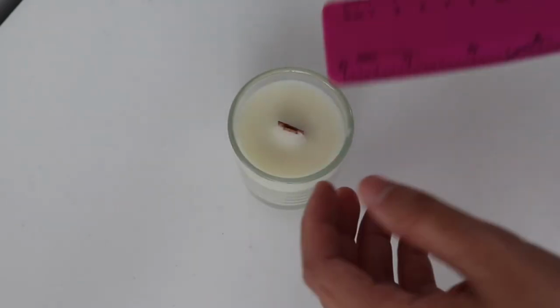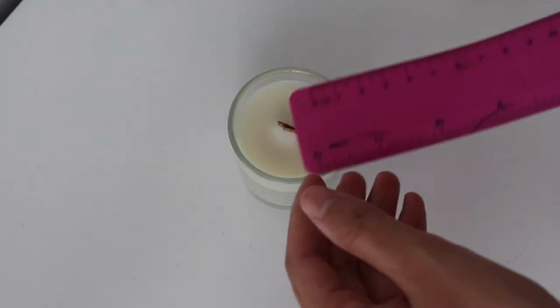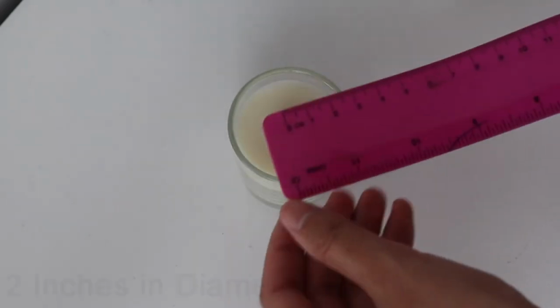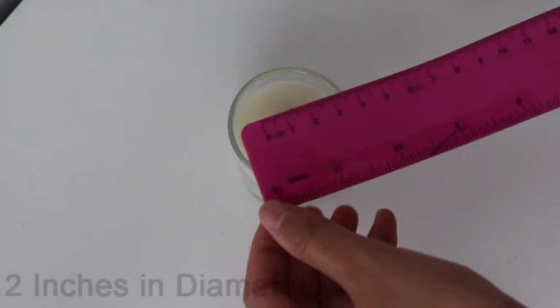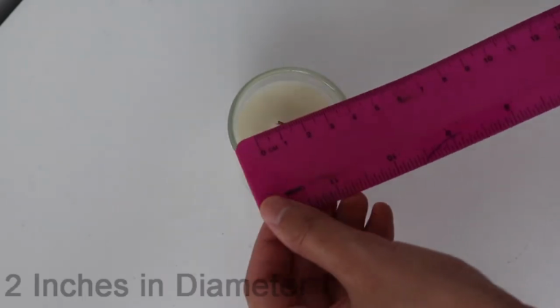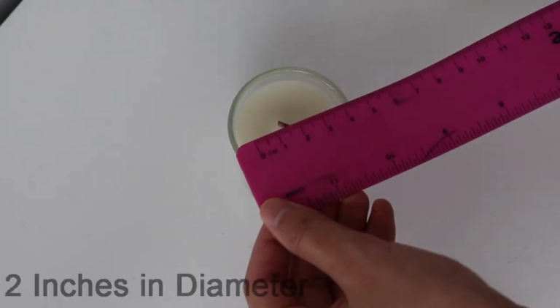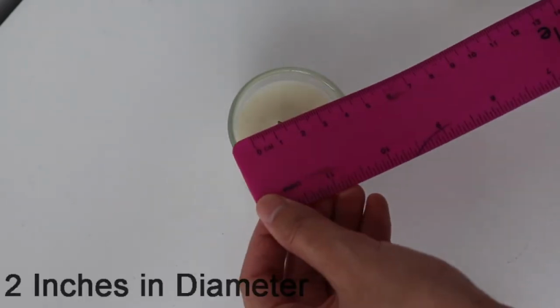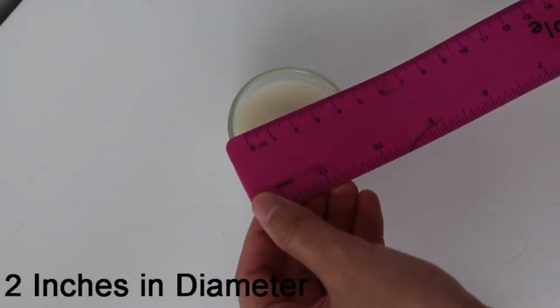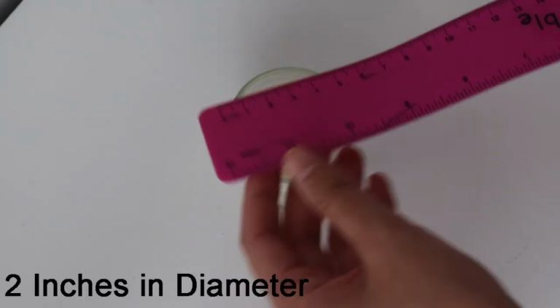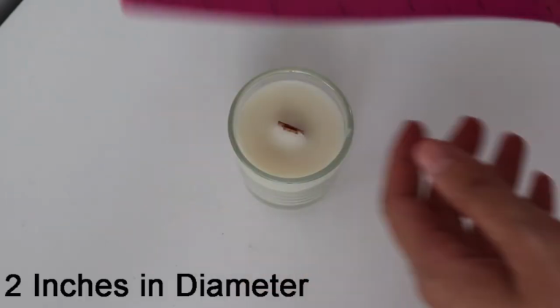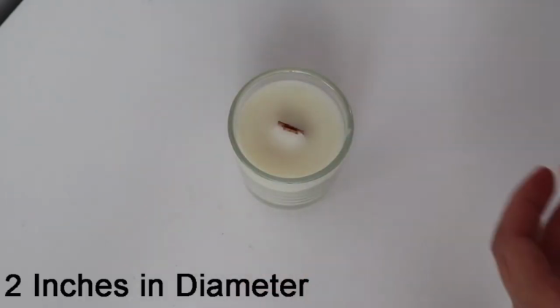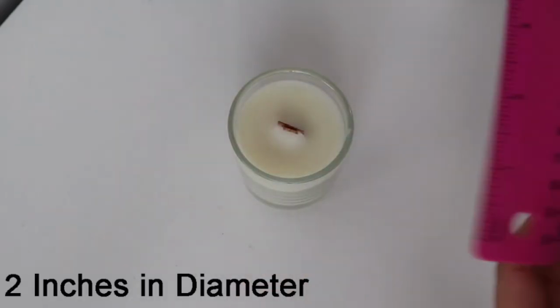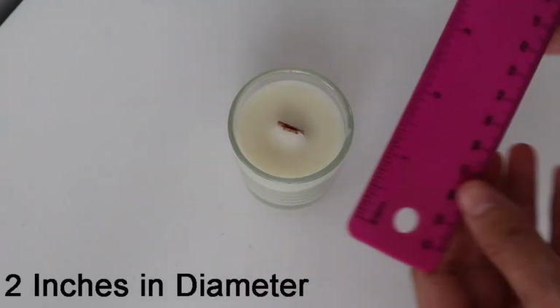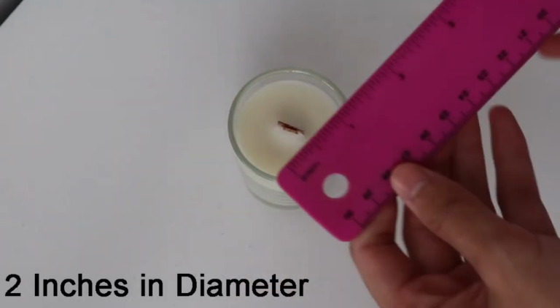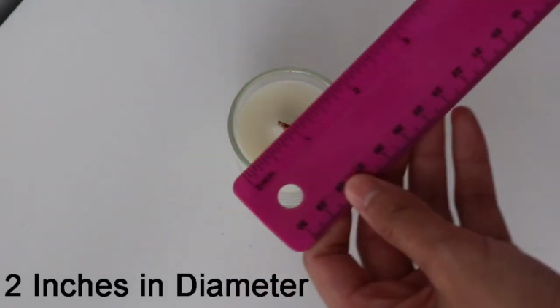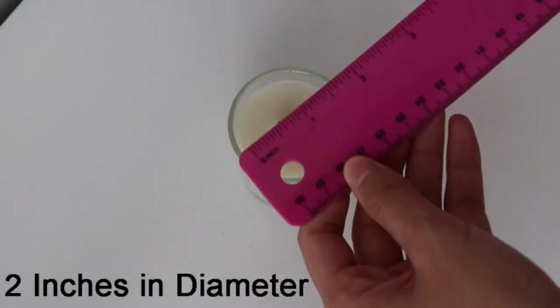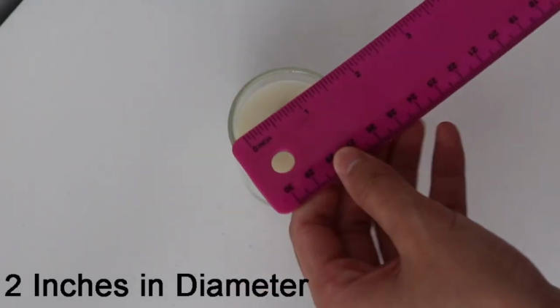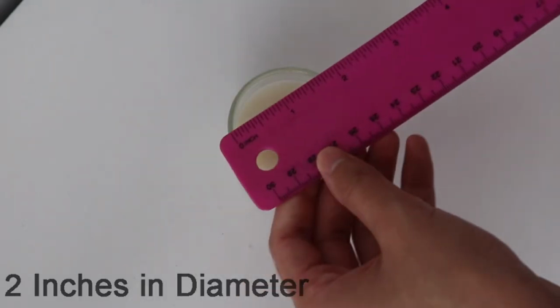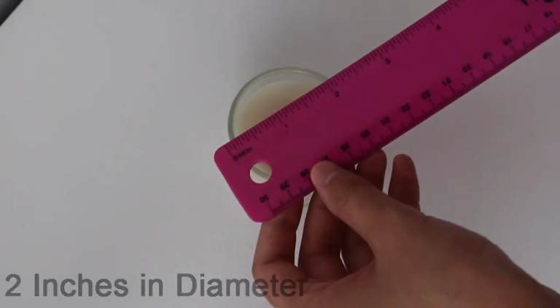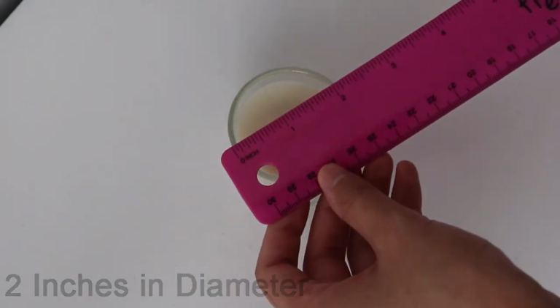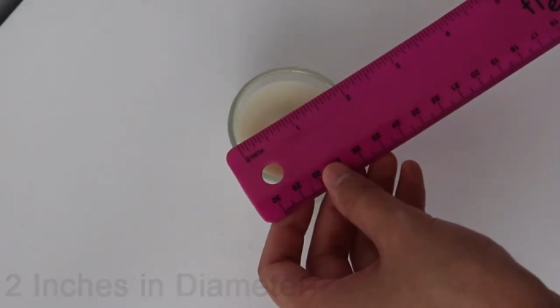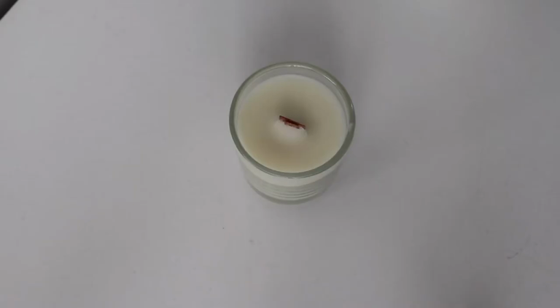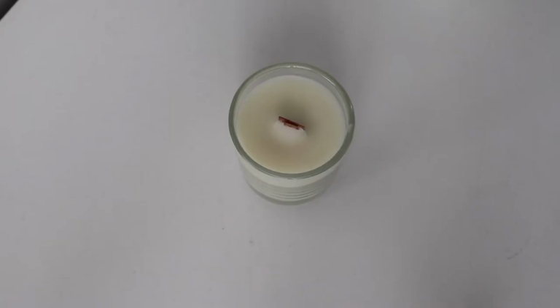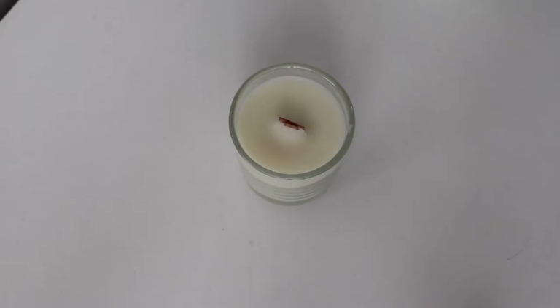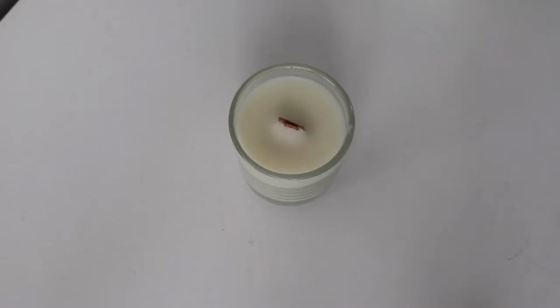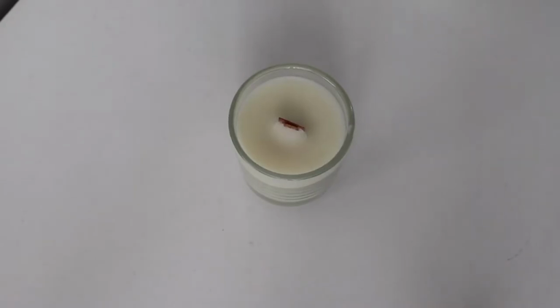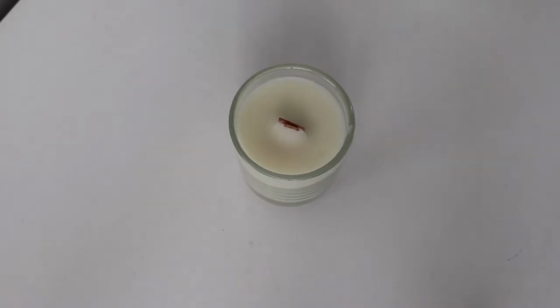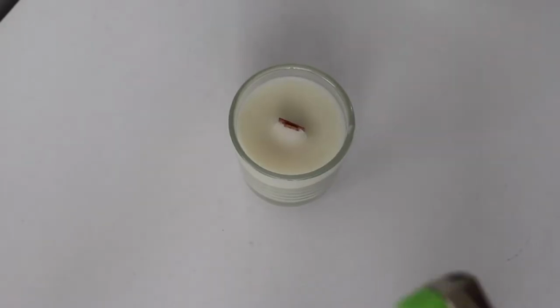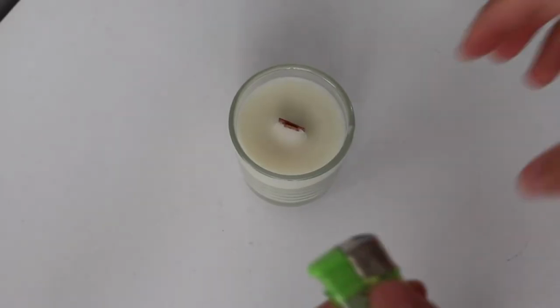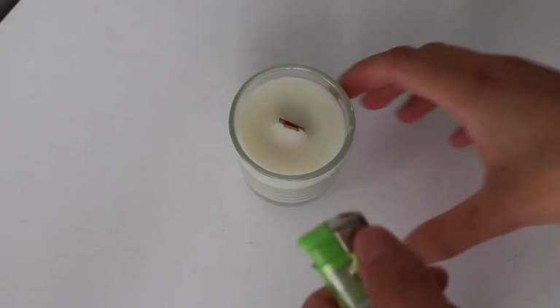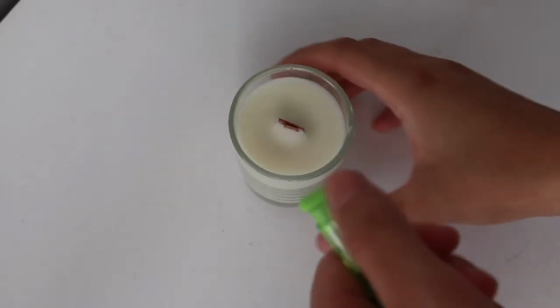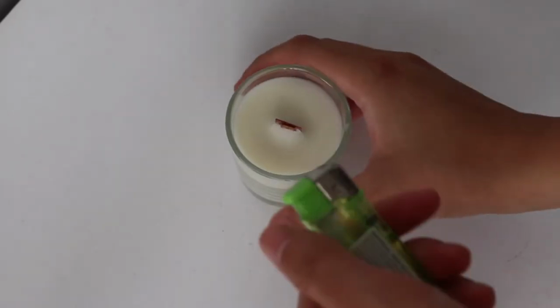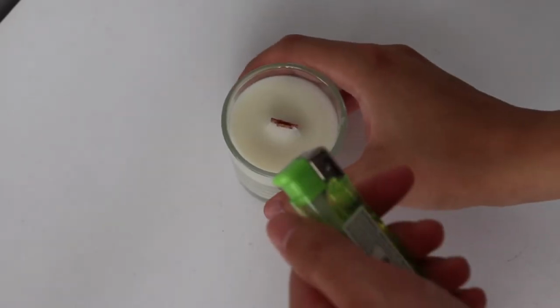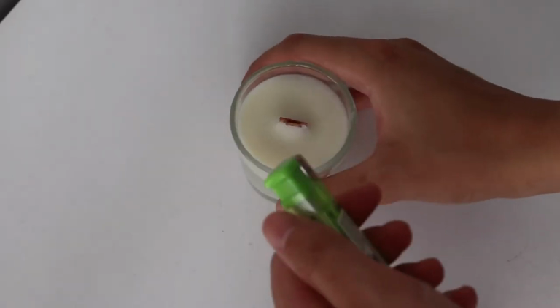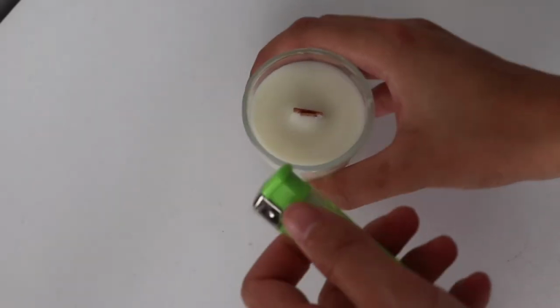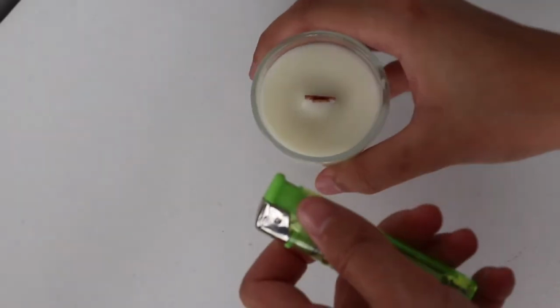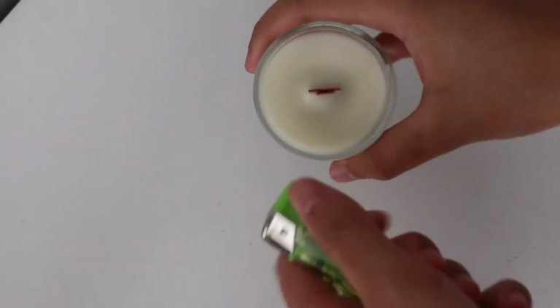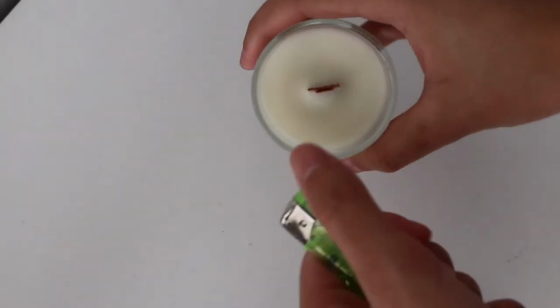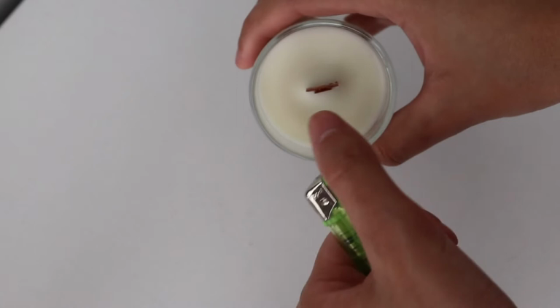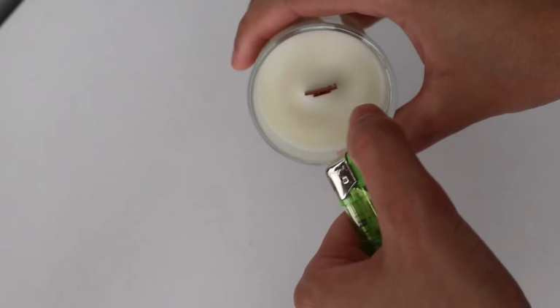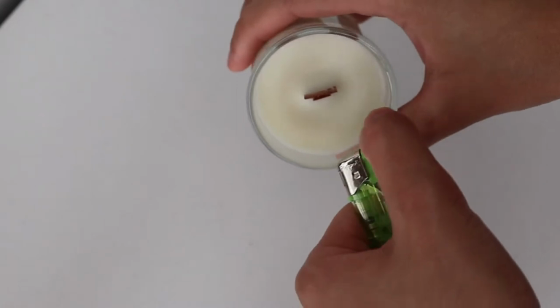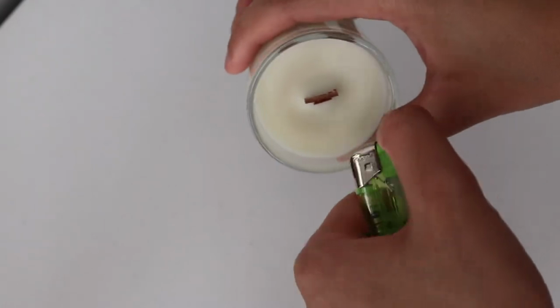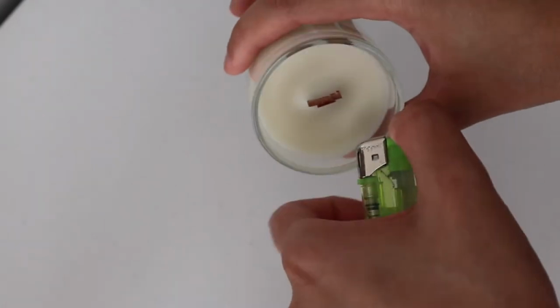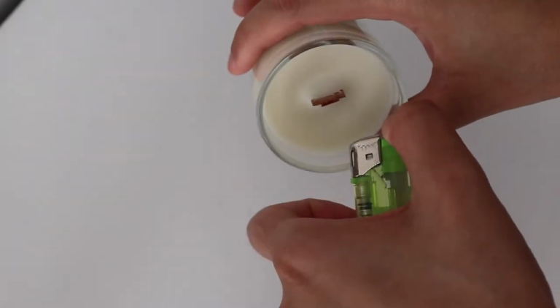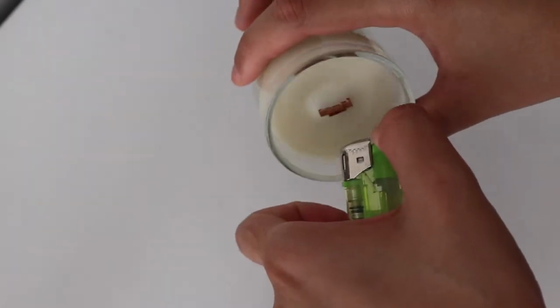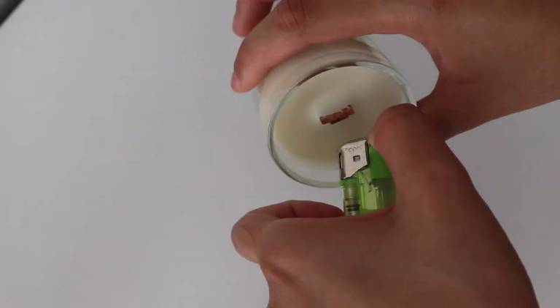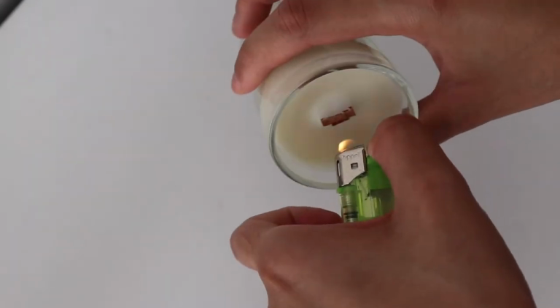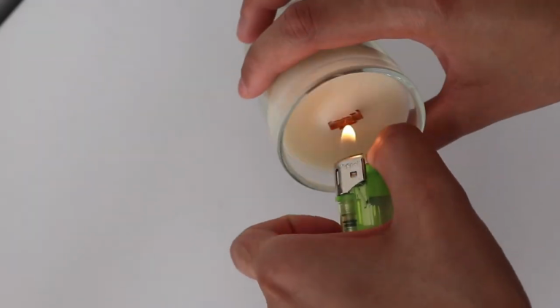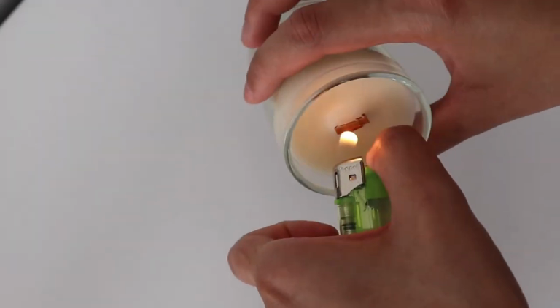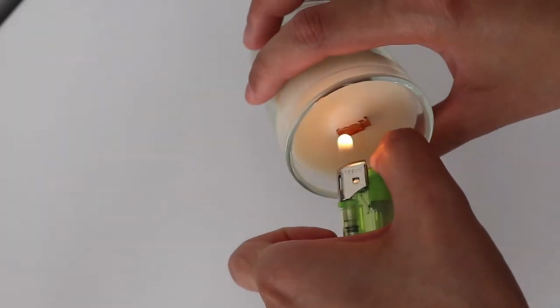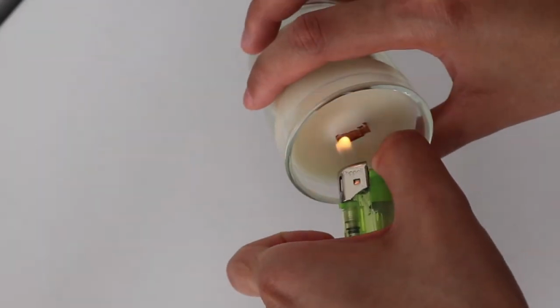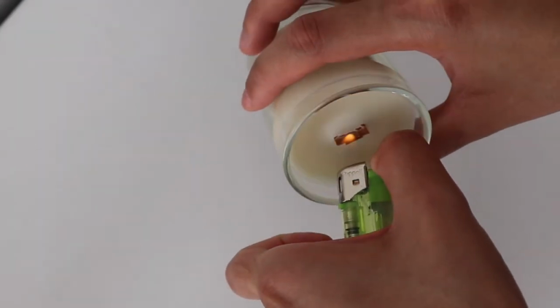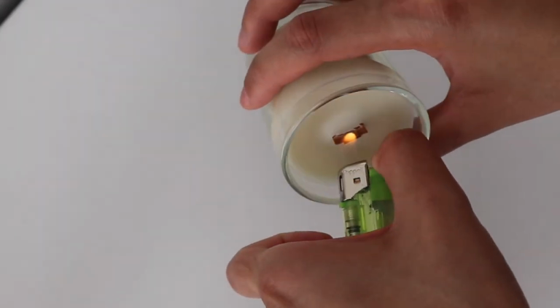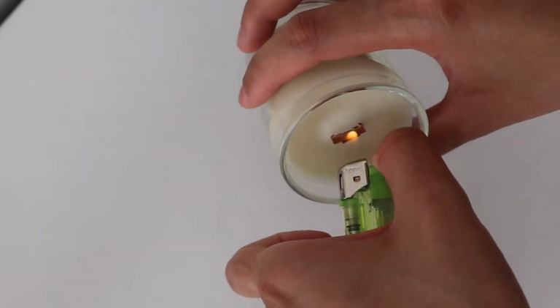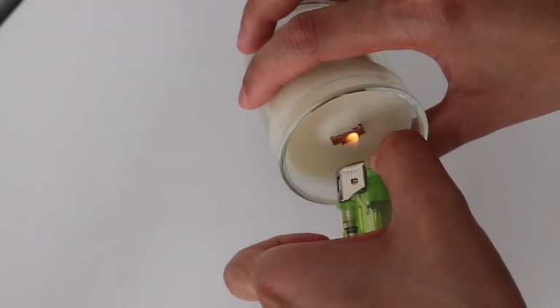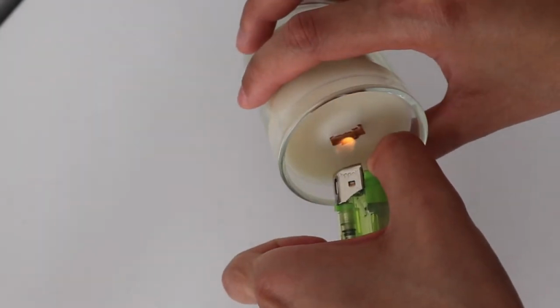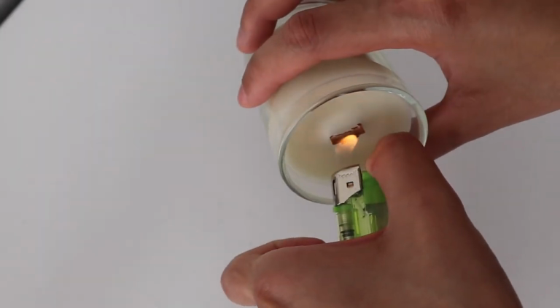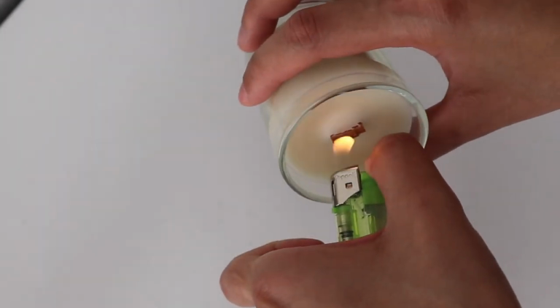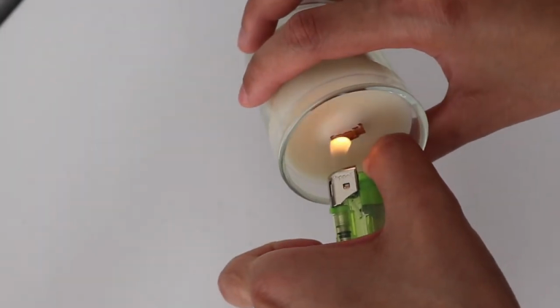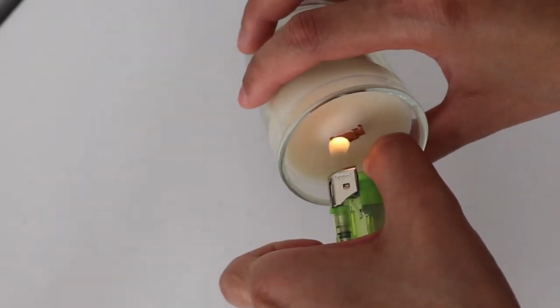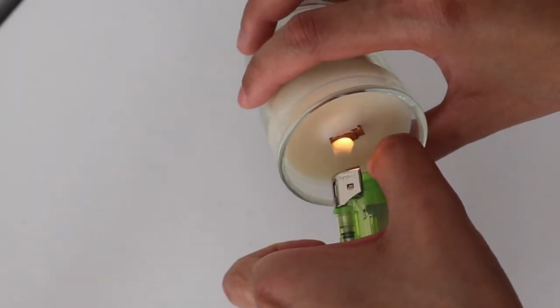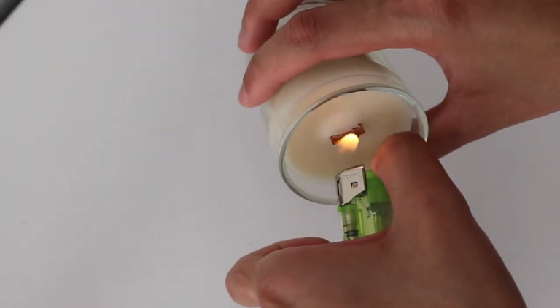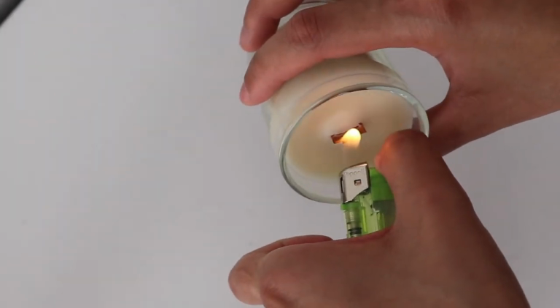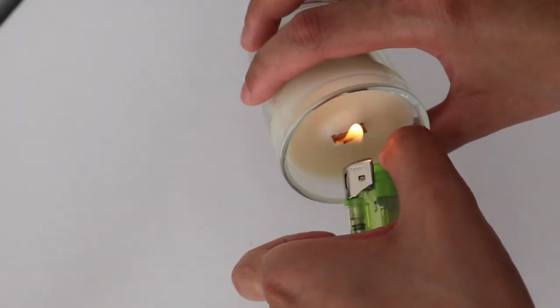I'm going to measure the diameter of my candle vessel or container. It's two inches in diameter, which means the candle should take around one hour to two hours to reach a full melt pool.